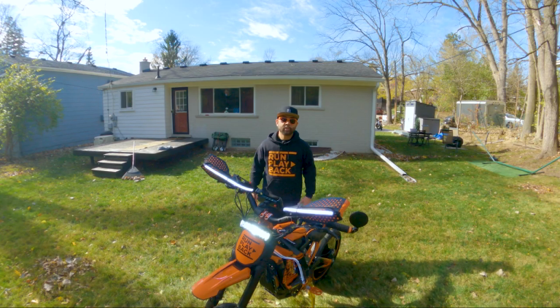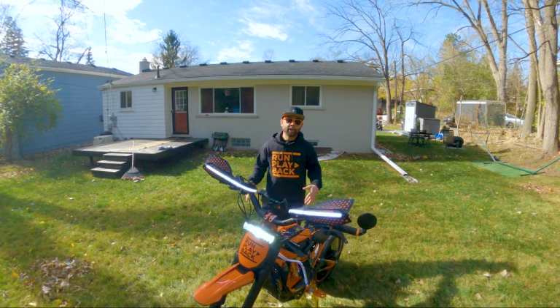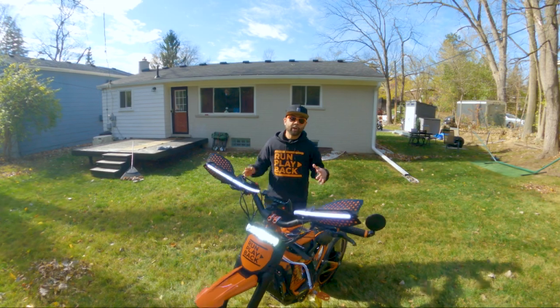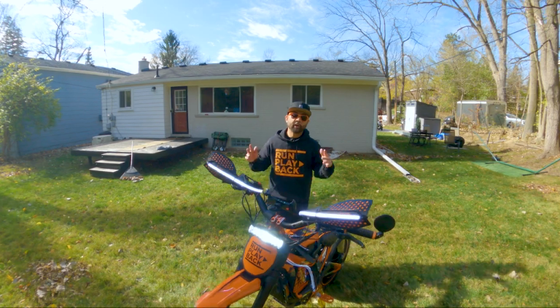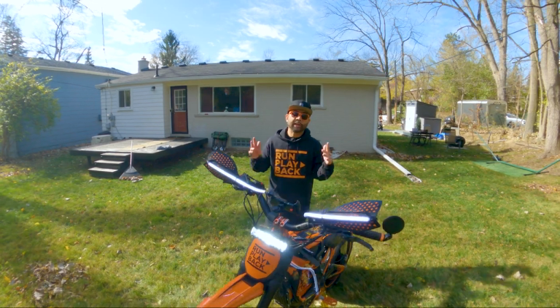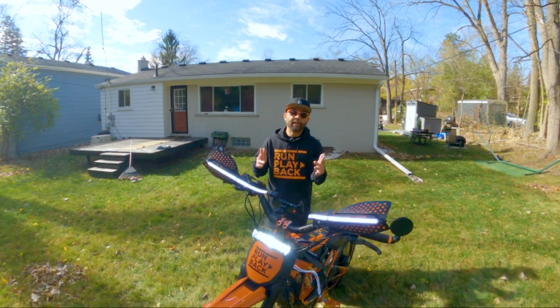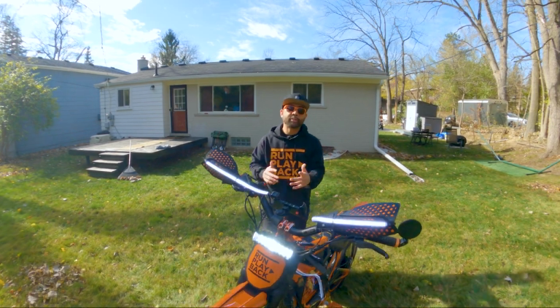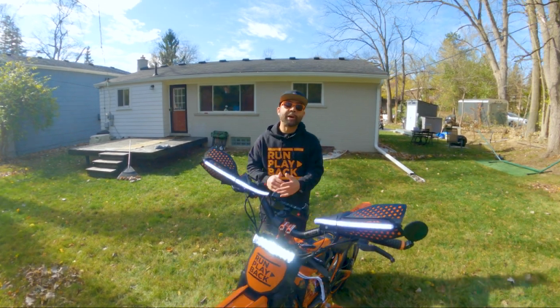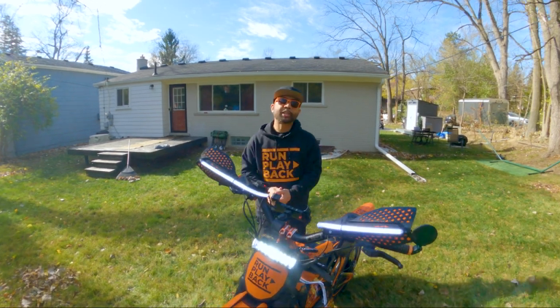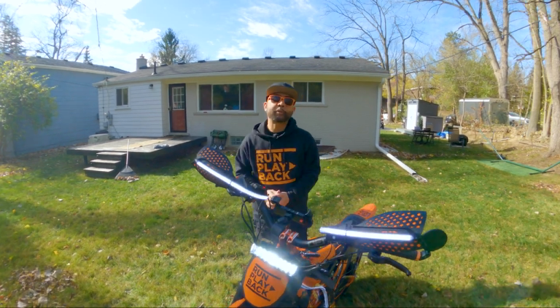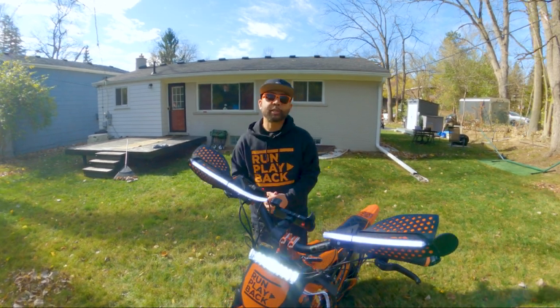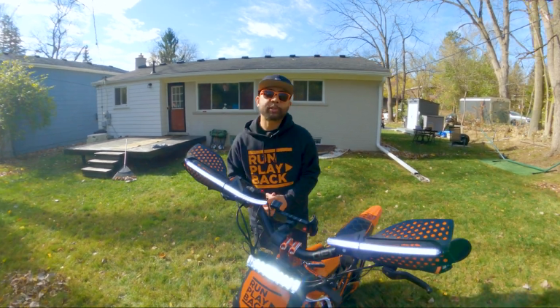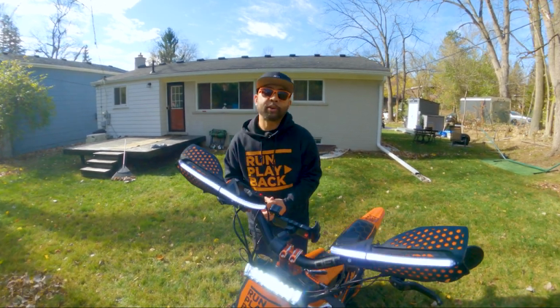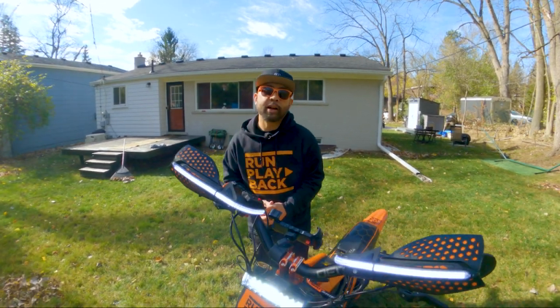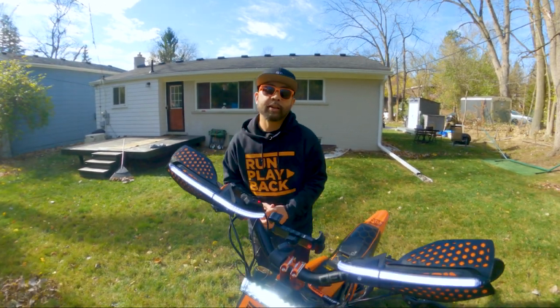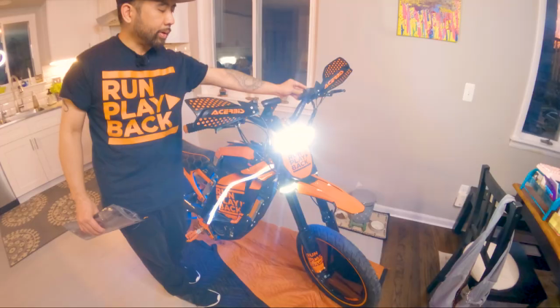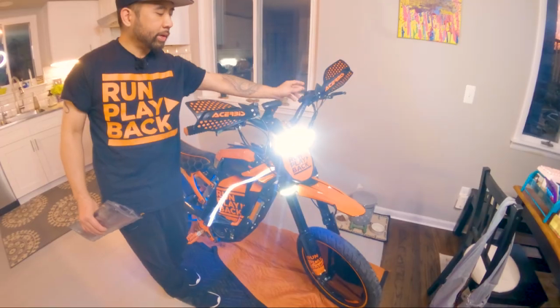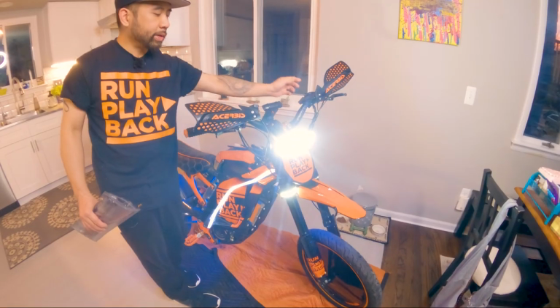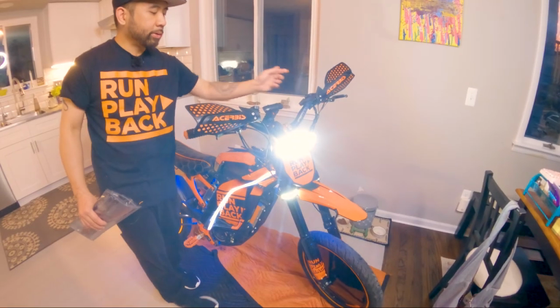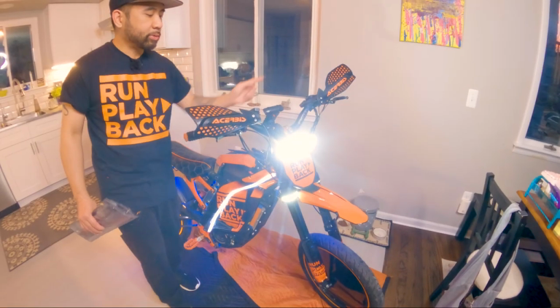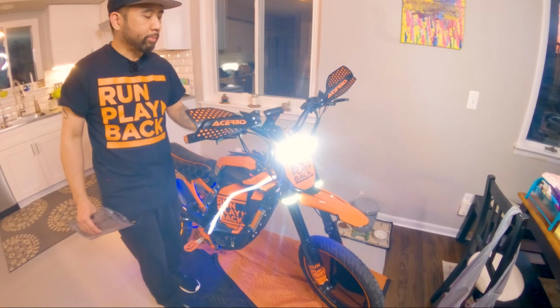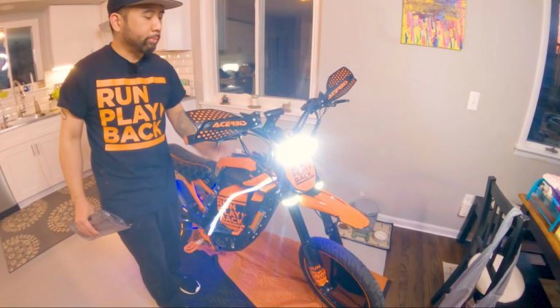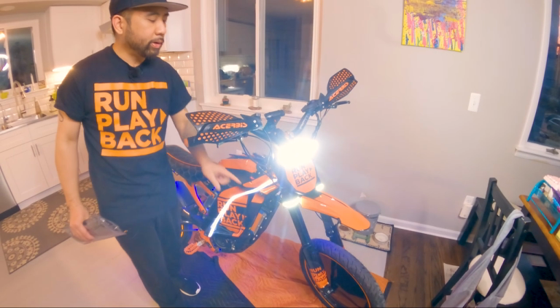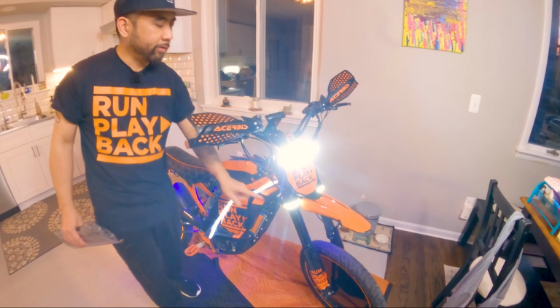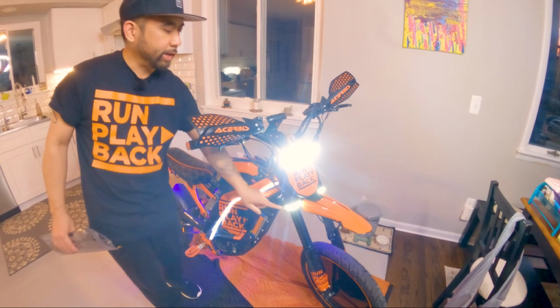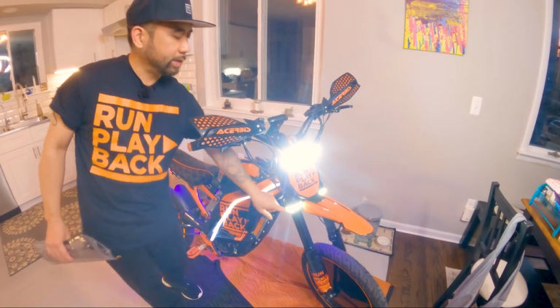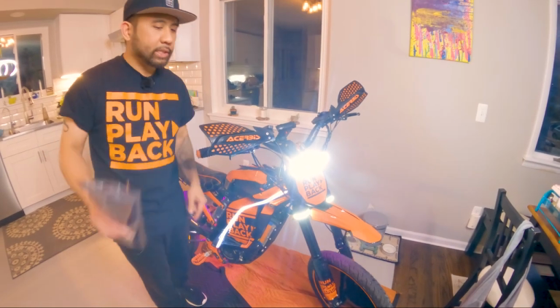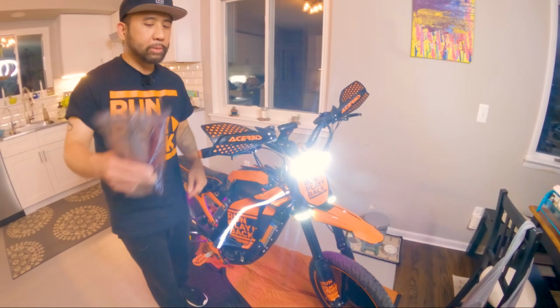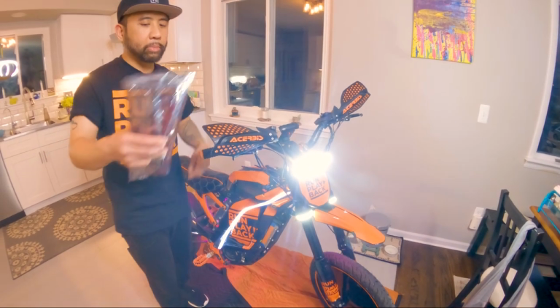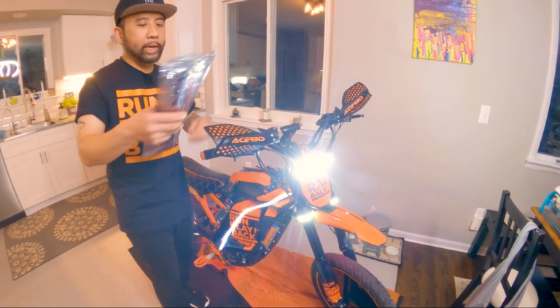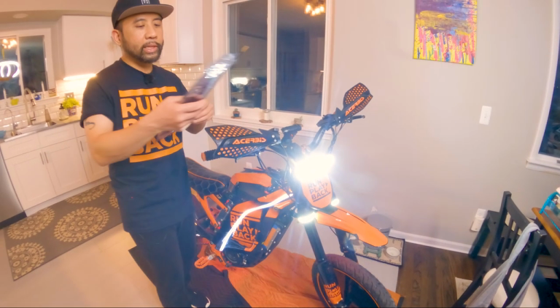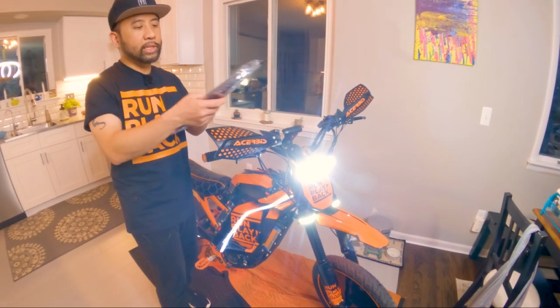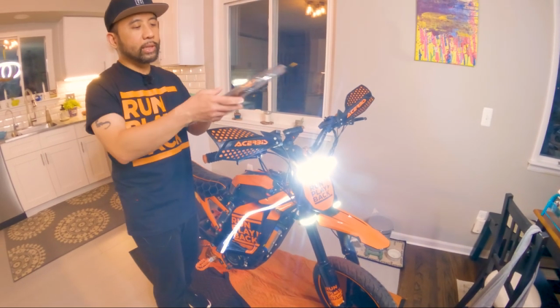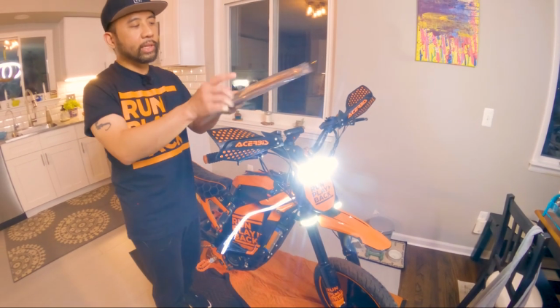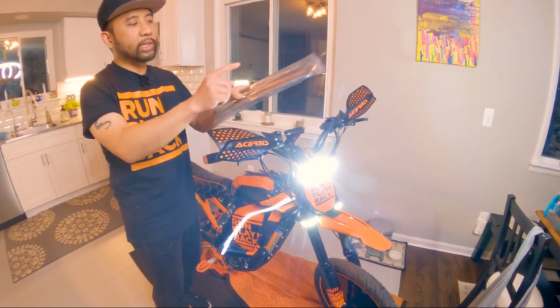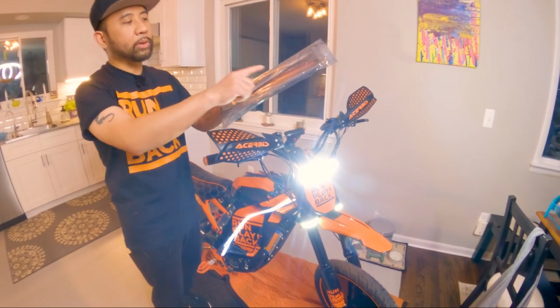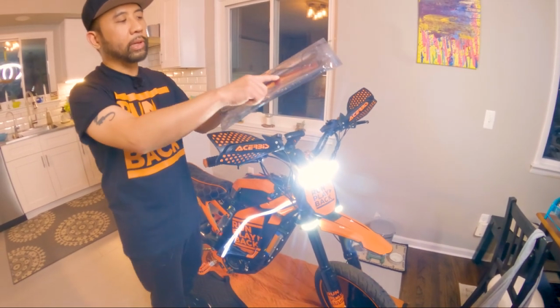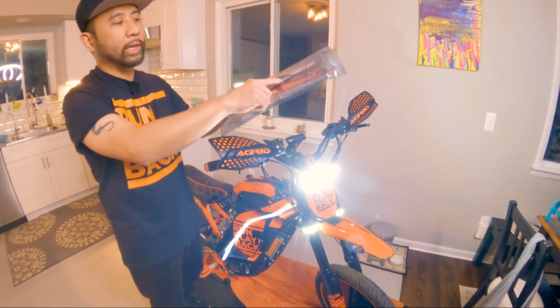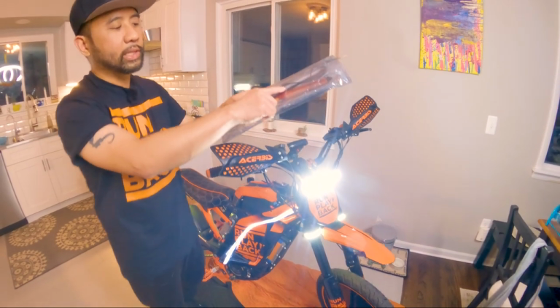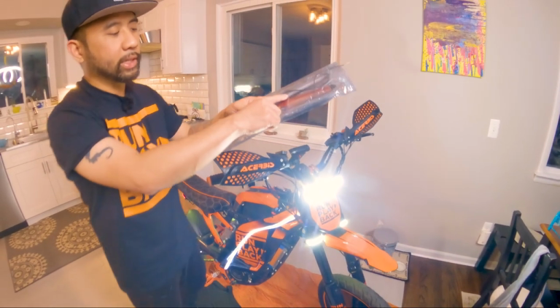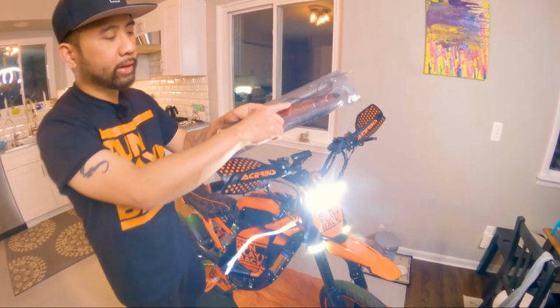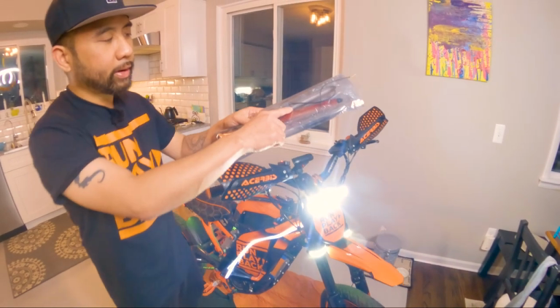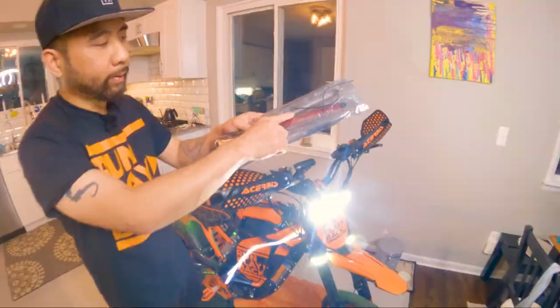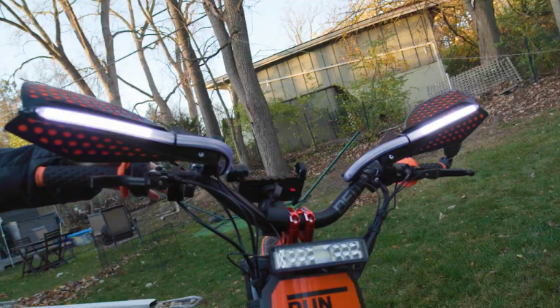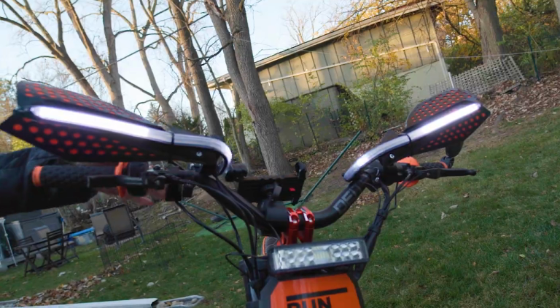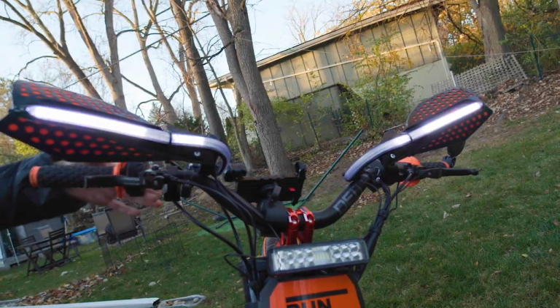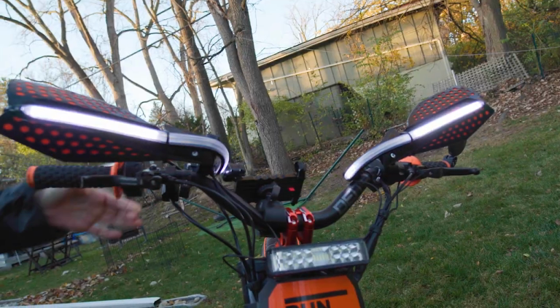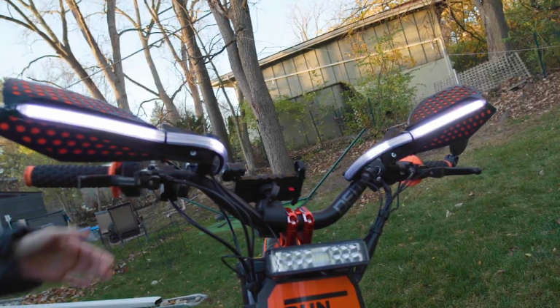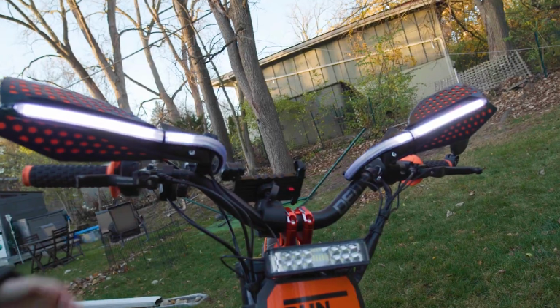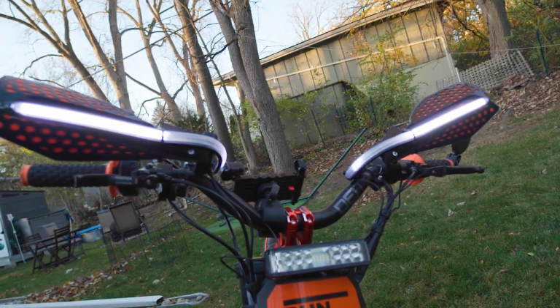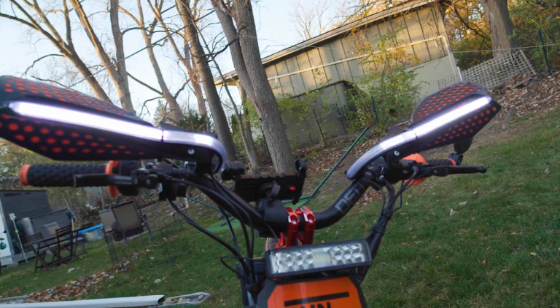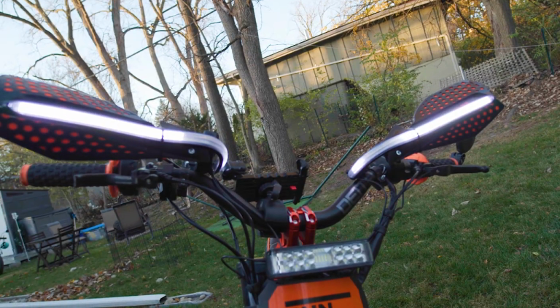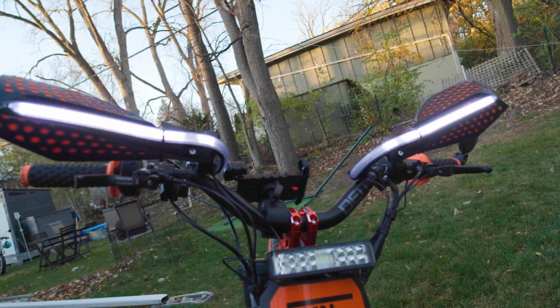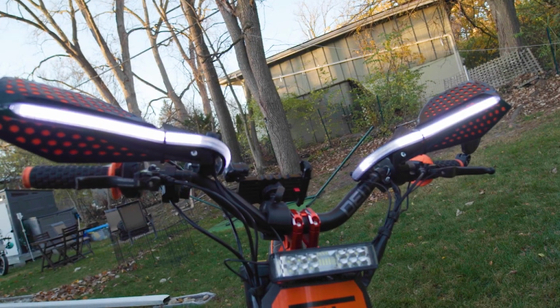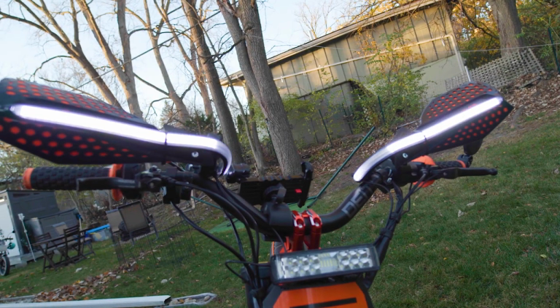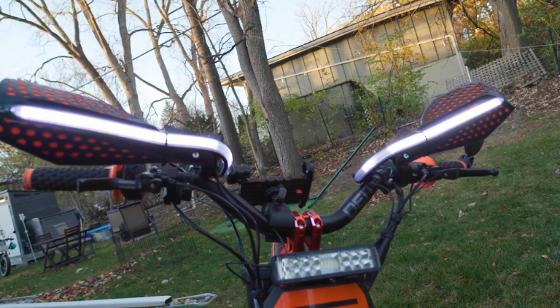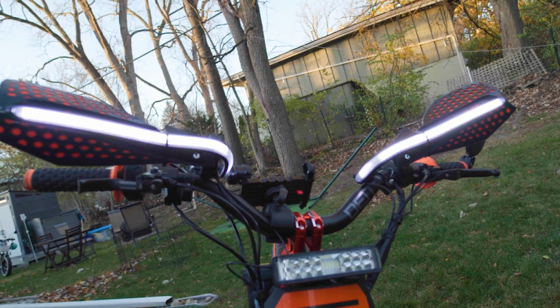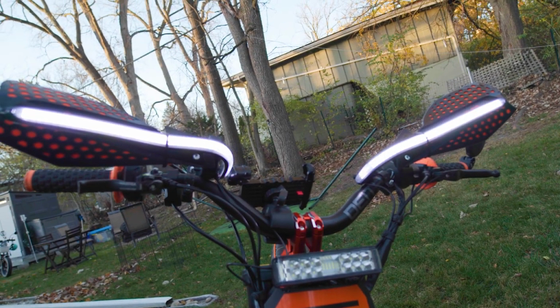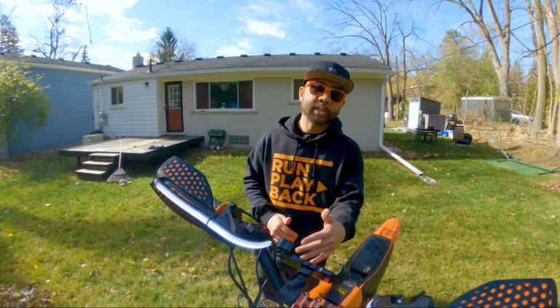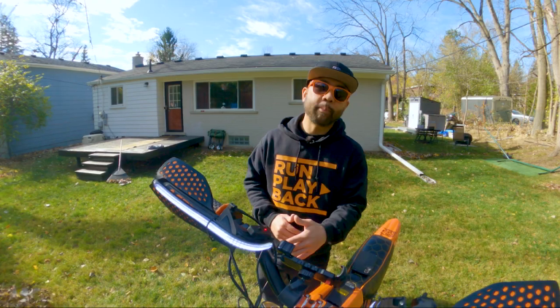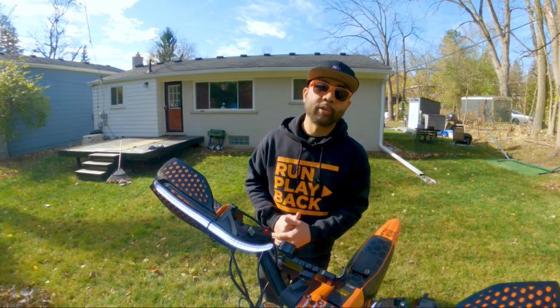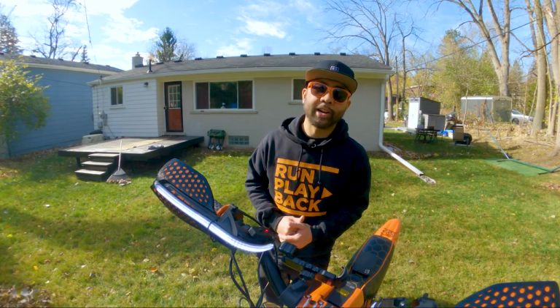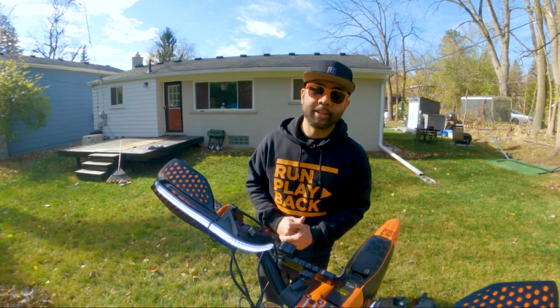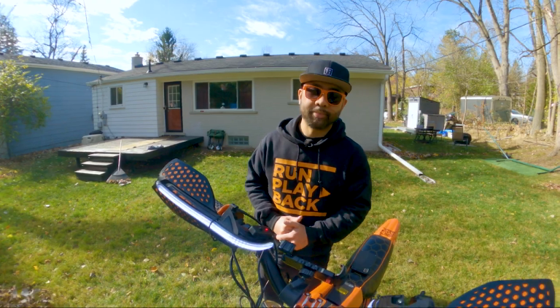So what are our latest mods for the Suron? What I'm going to do is remove it, splice these new lights in, and mount it to the hand guards. That's coming right up.